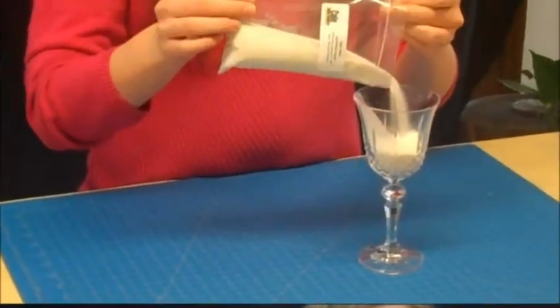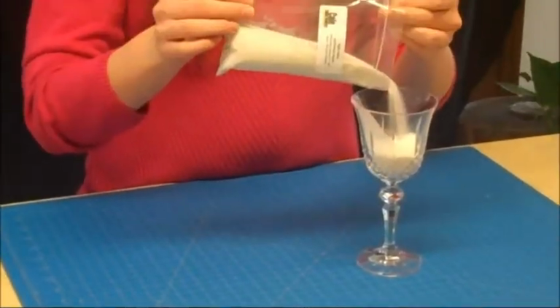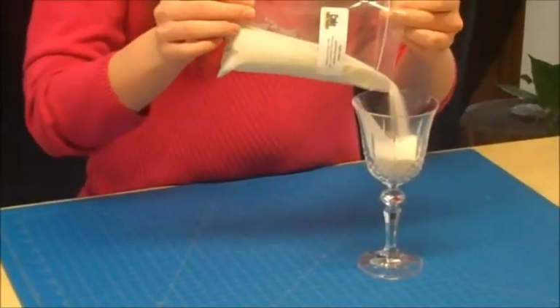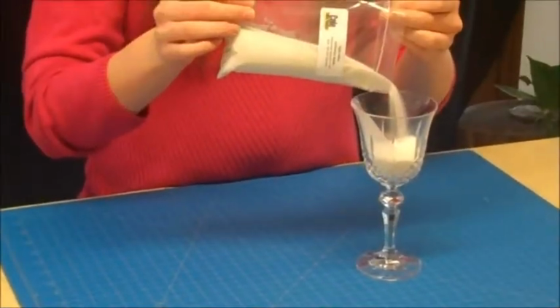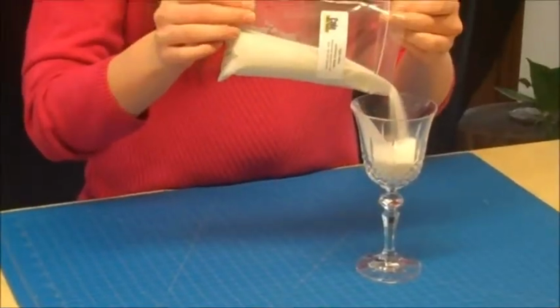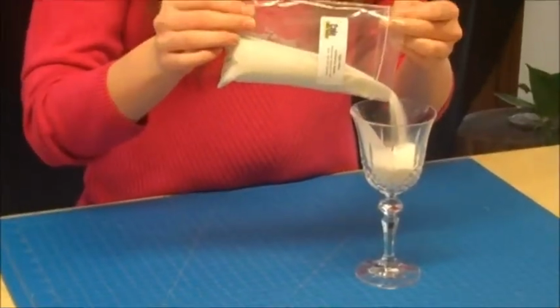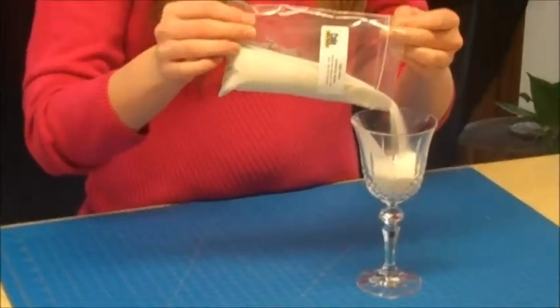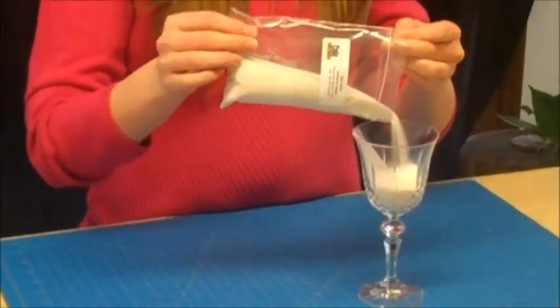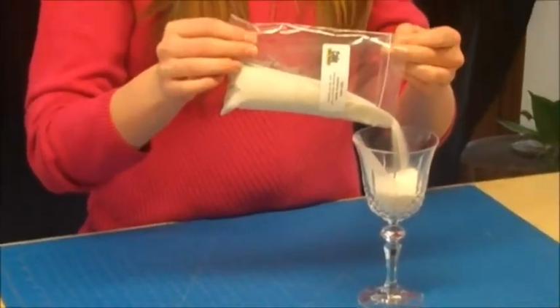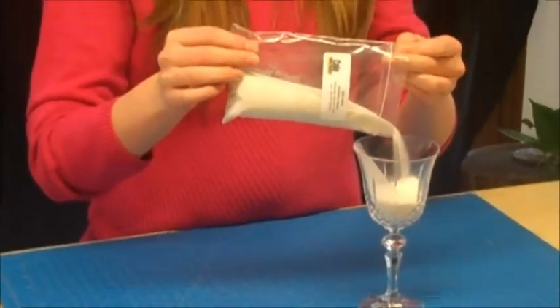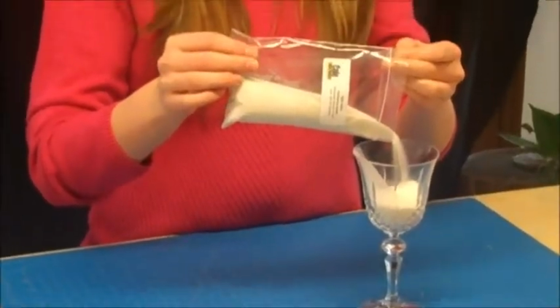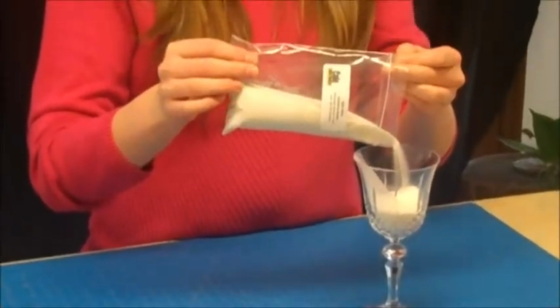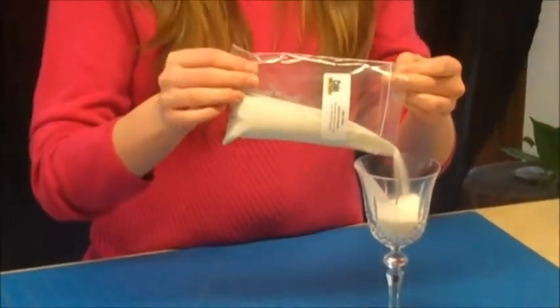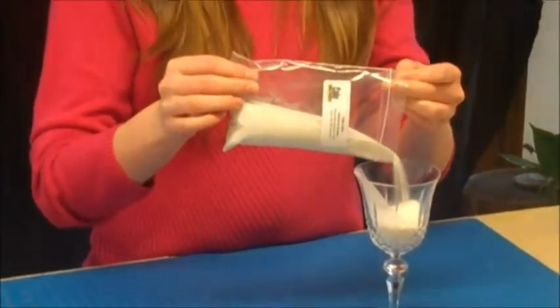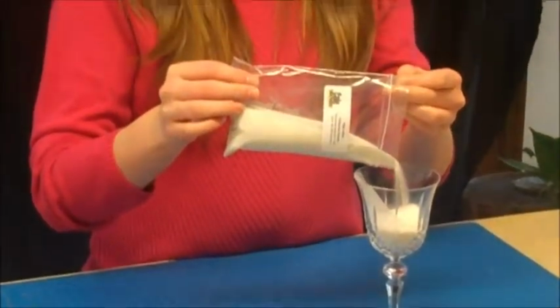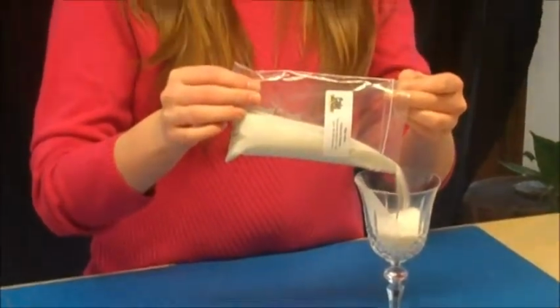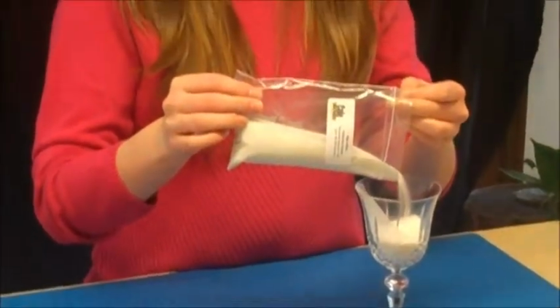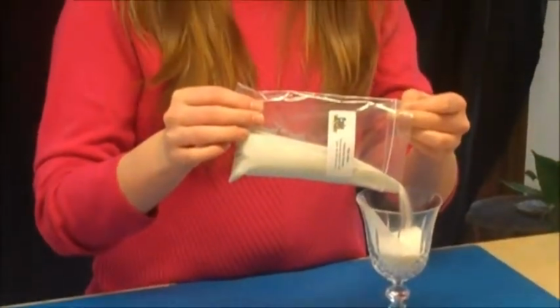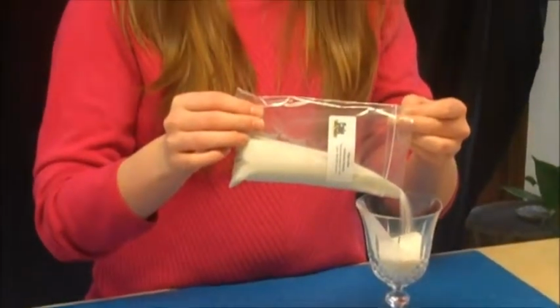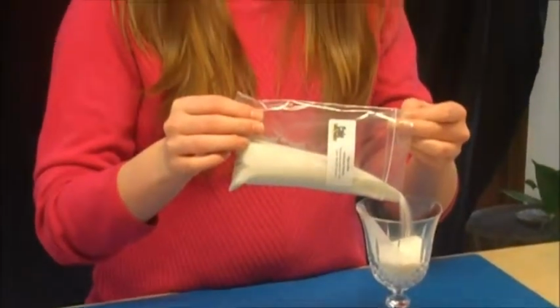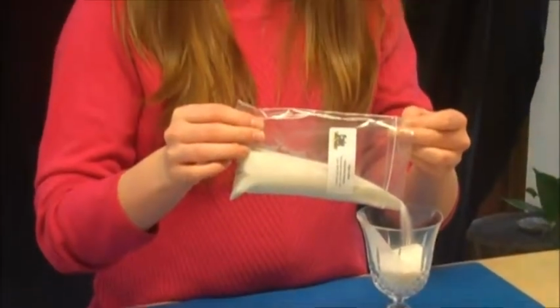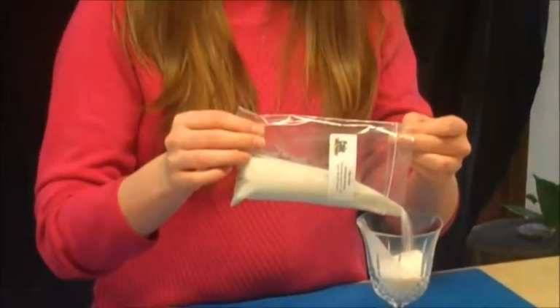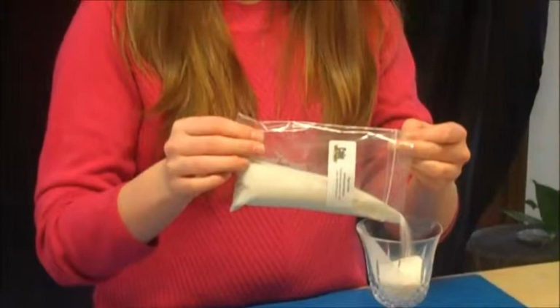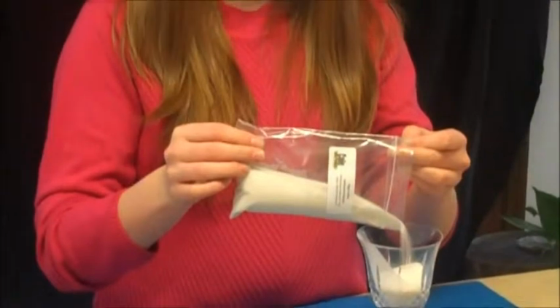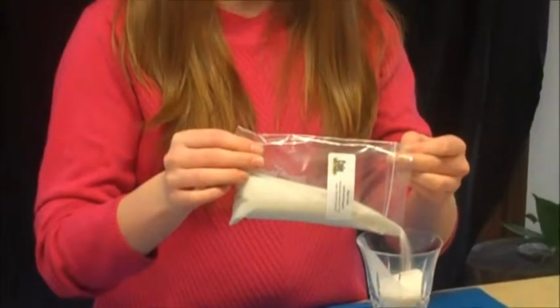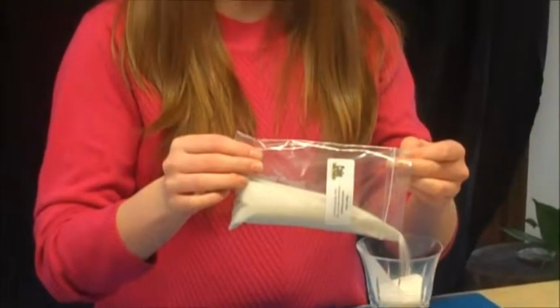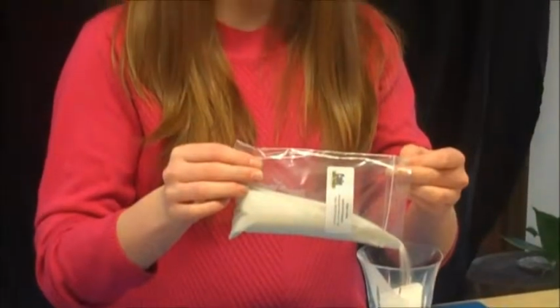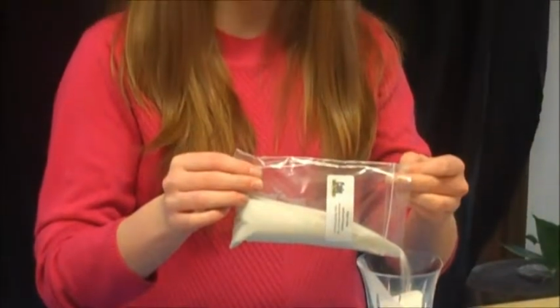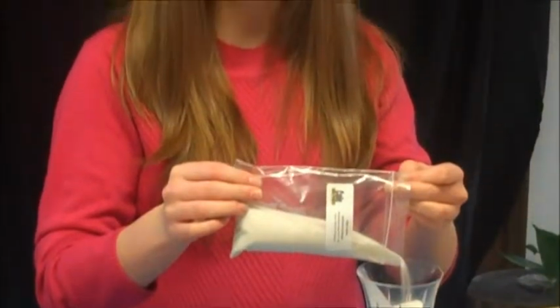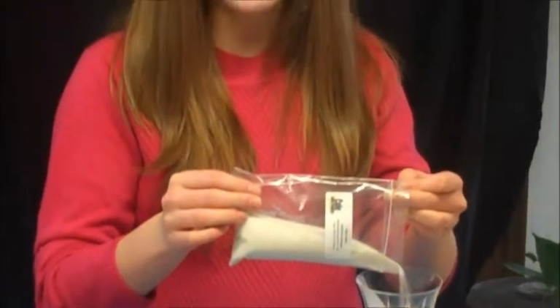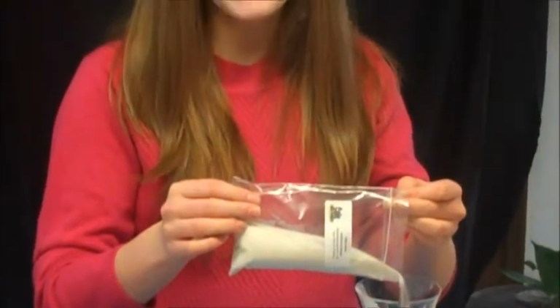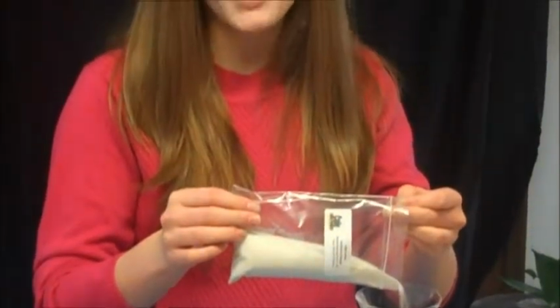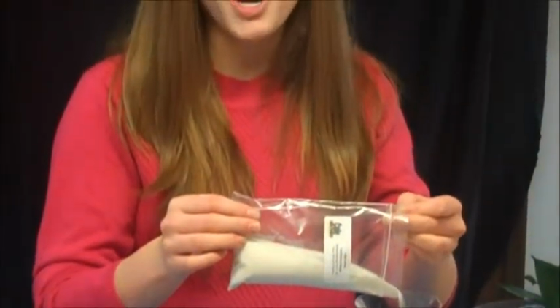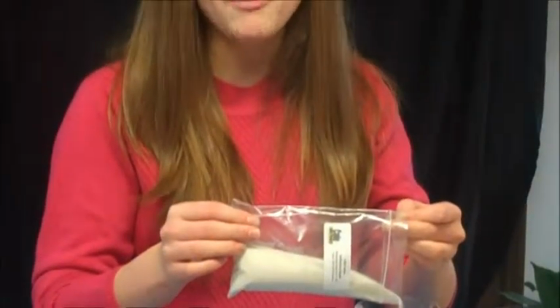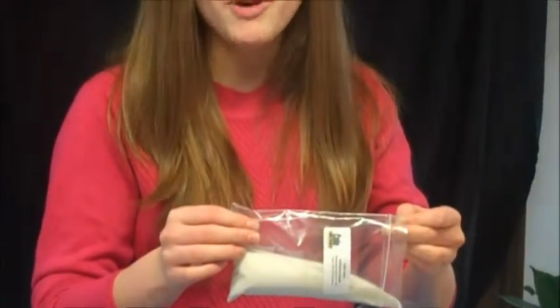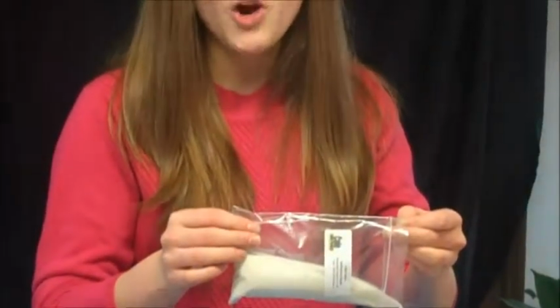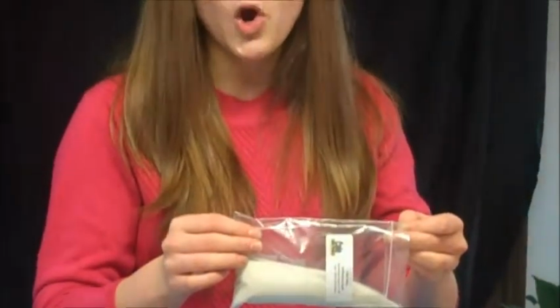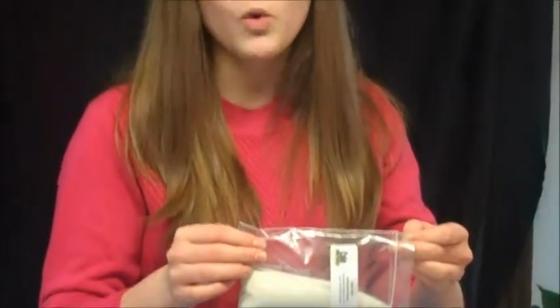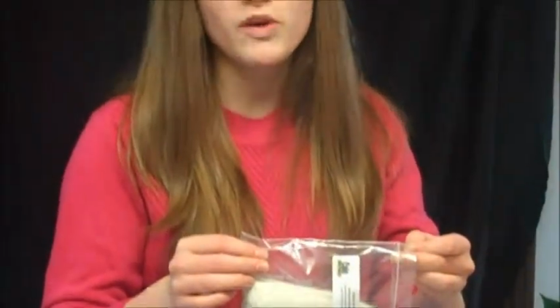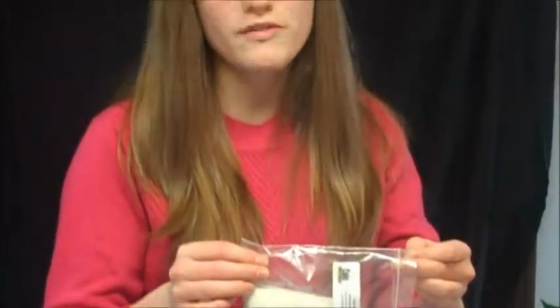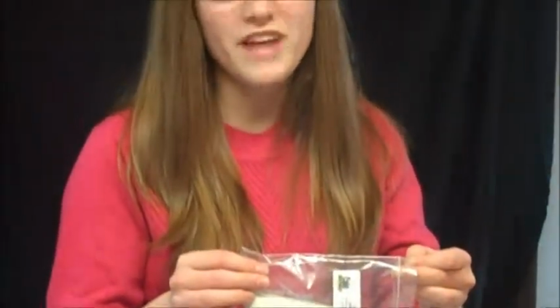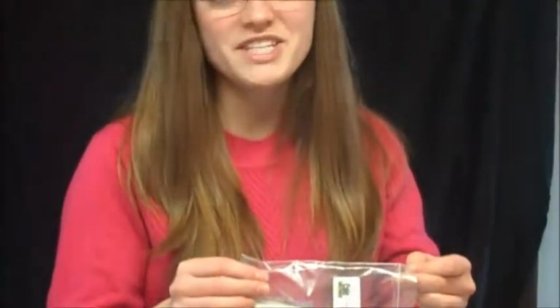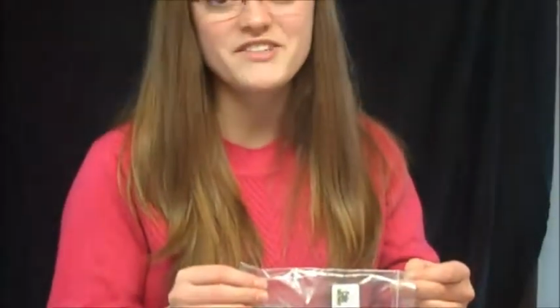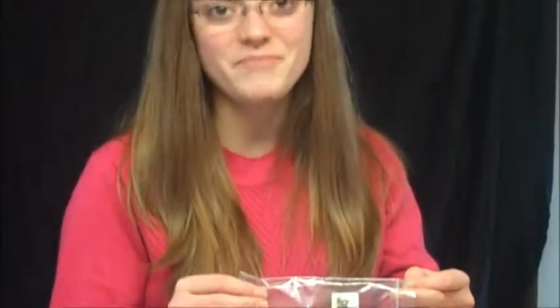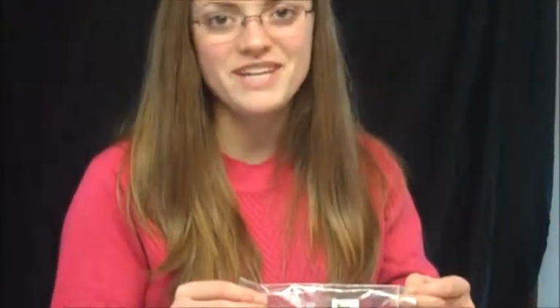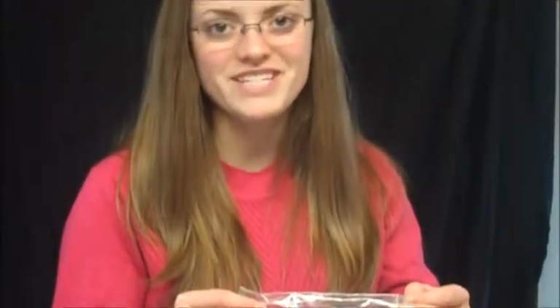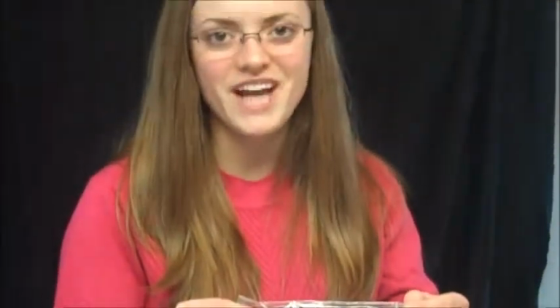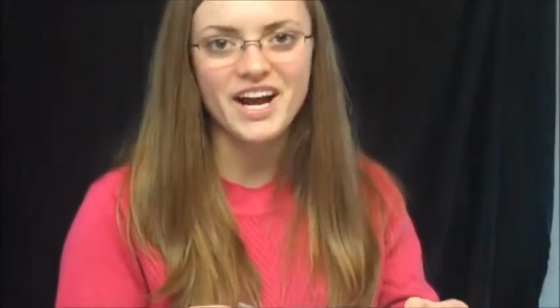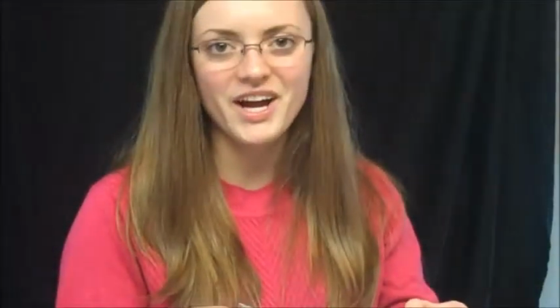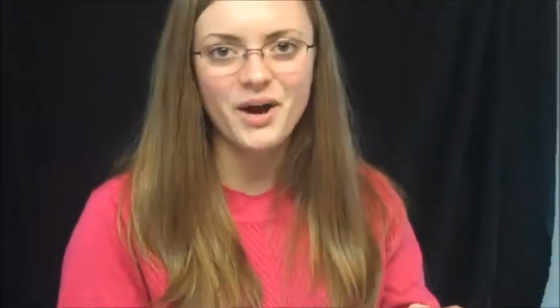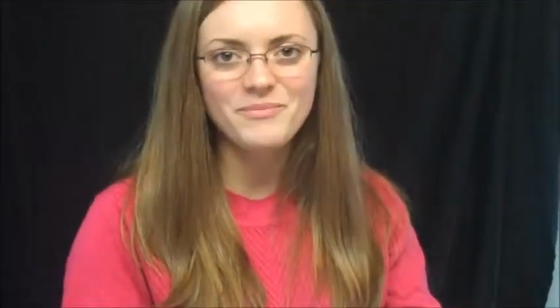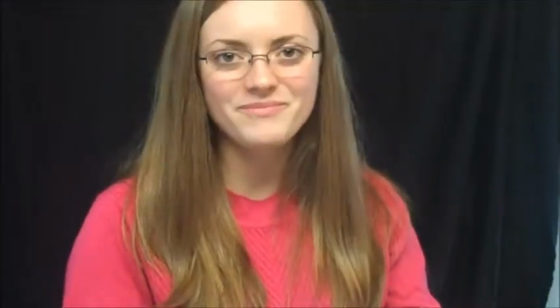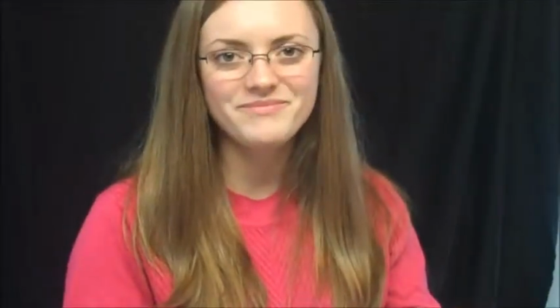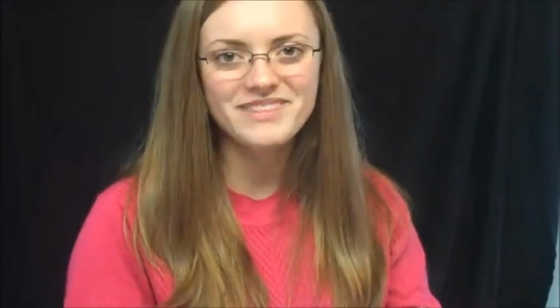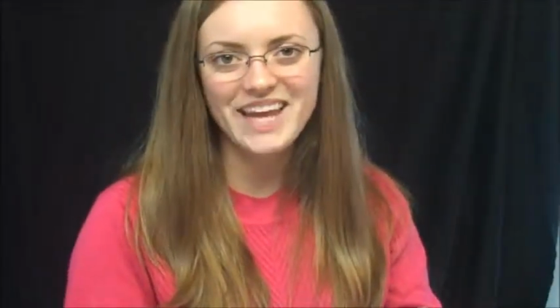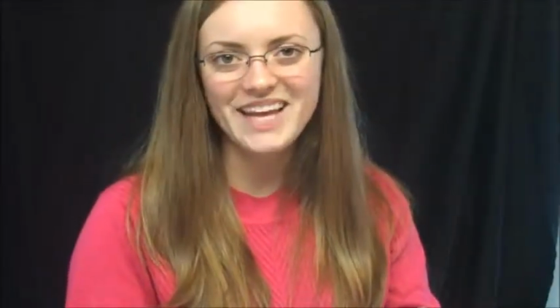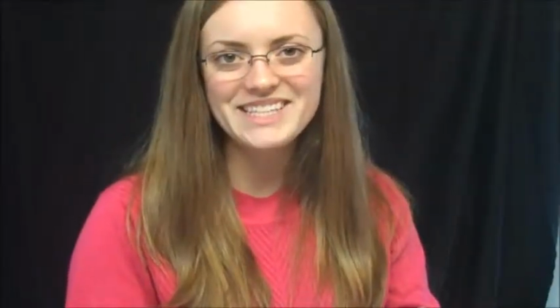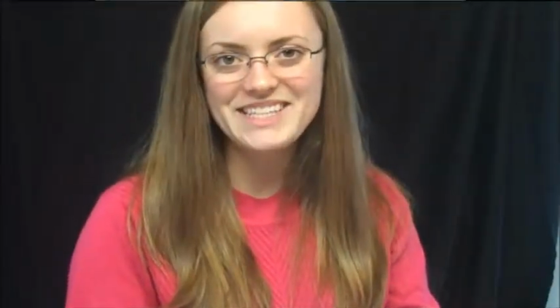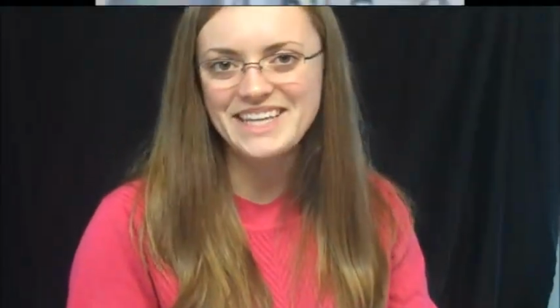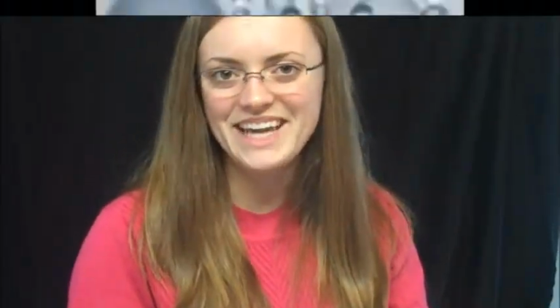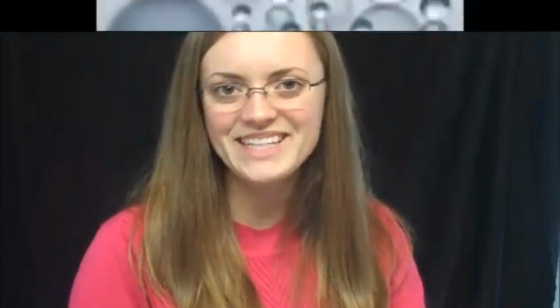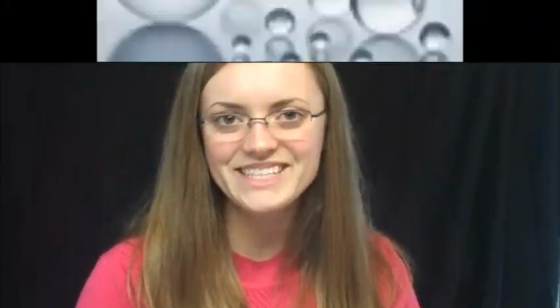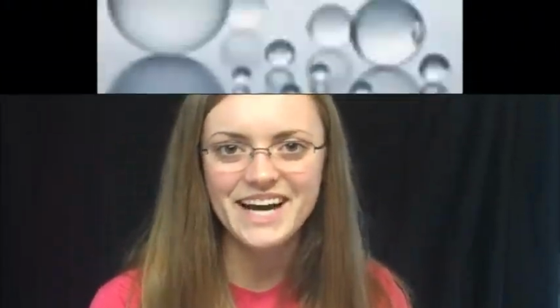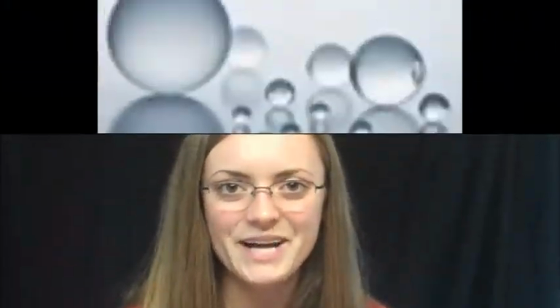You can purchase high index glass beads at coalsafety.com or reflectivebeads.com. Thanks, see you next time.